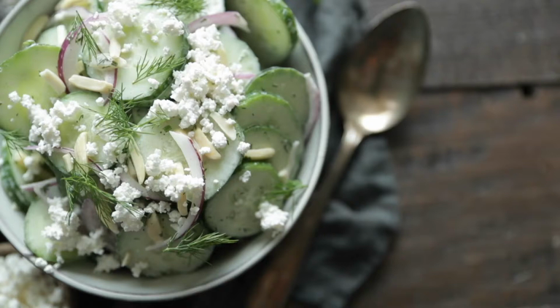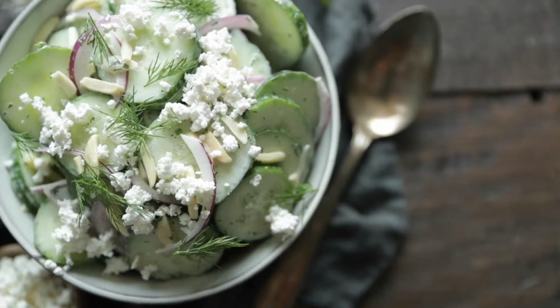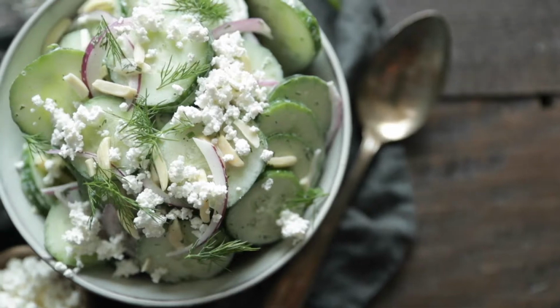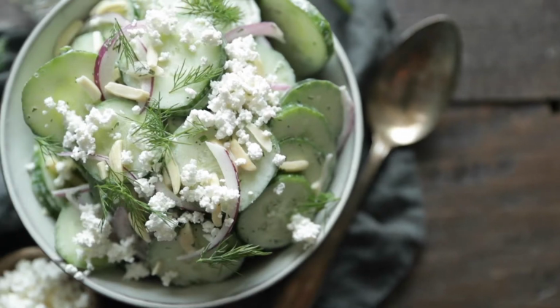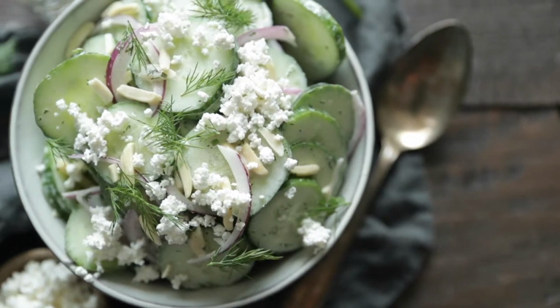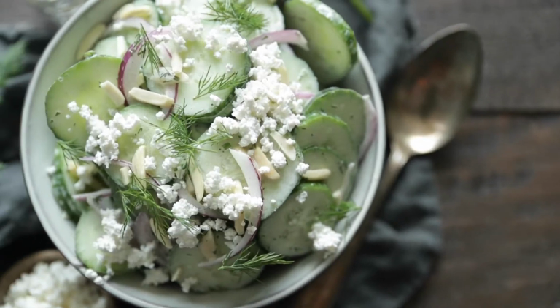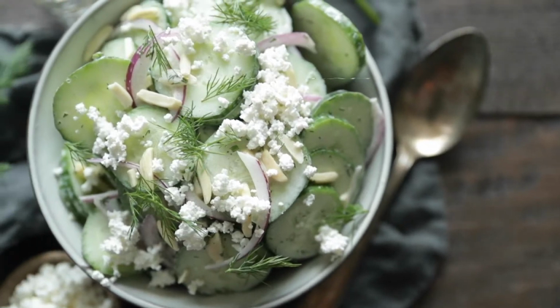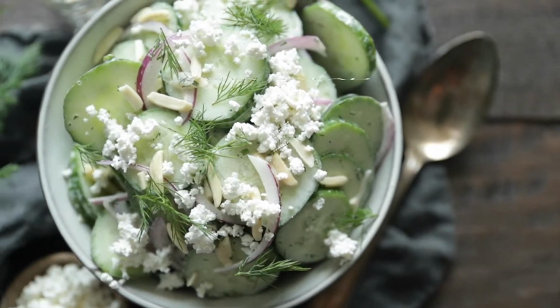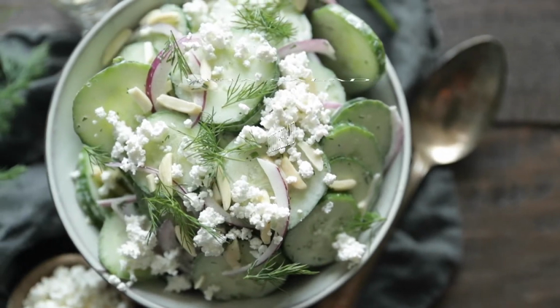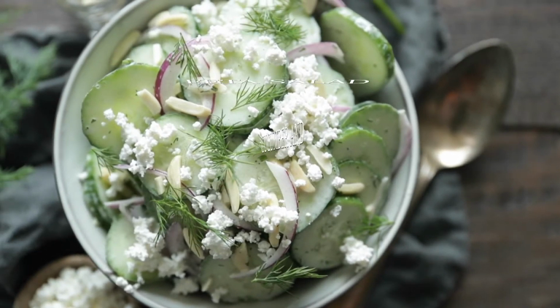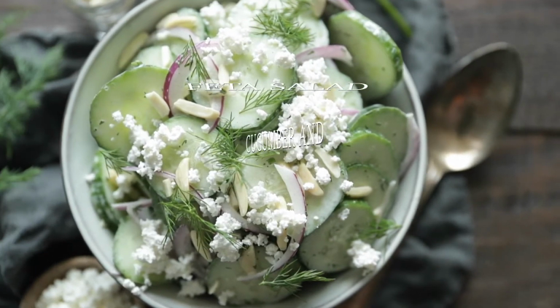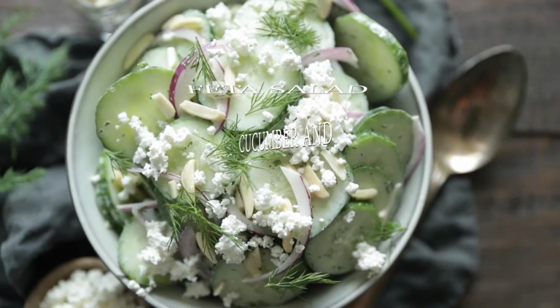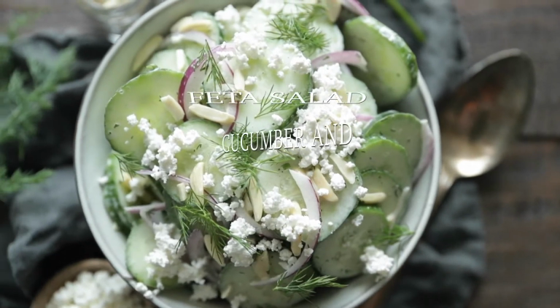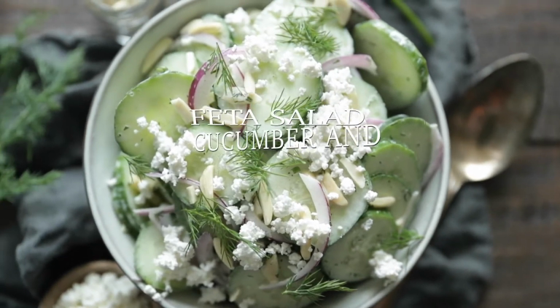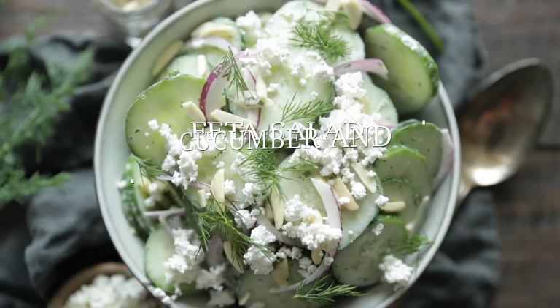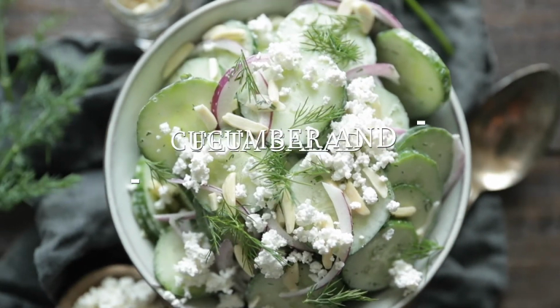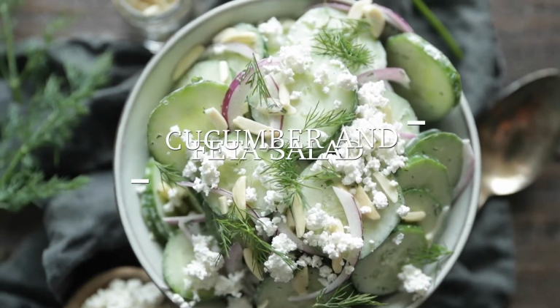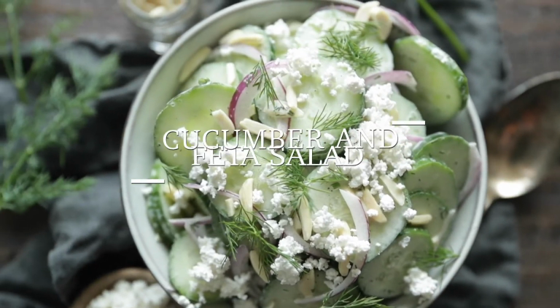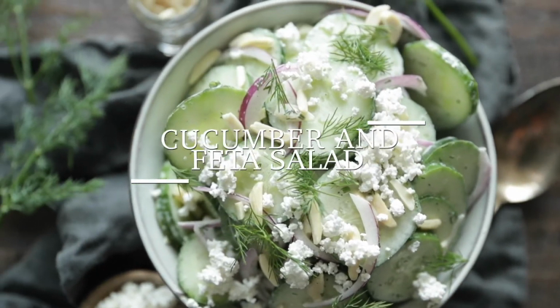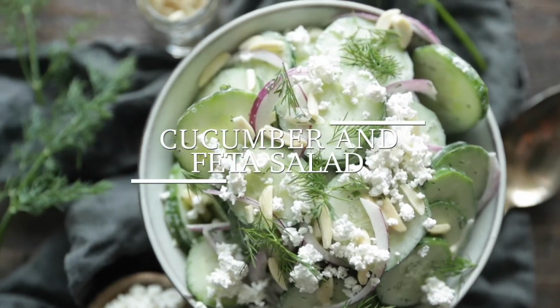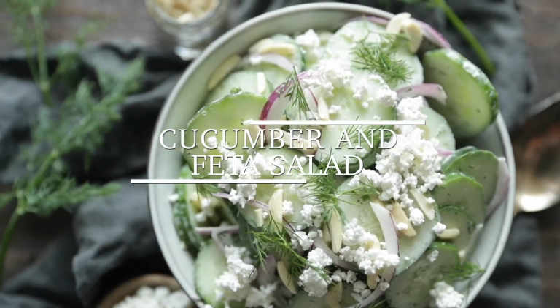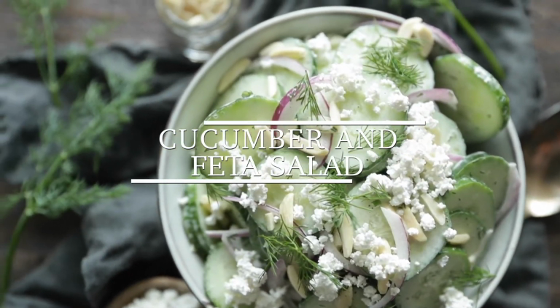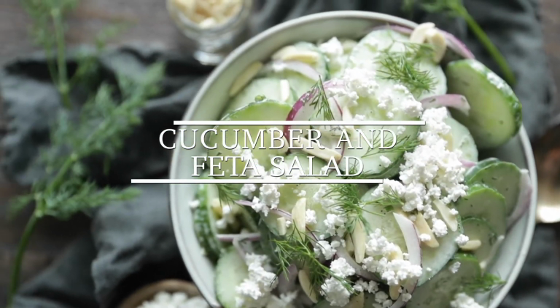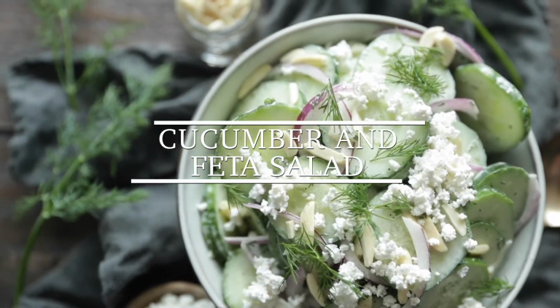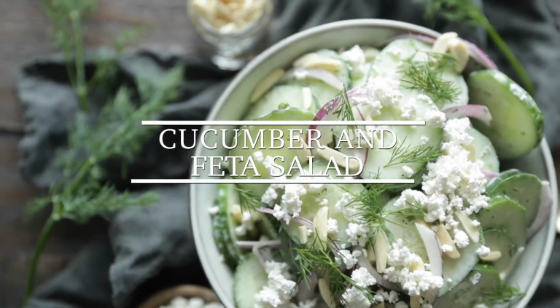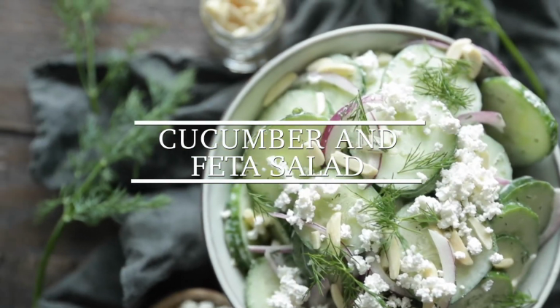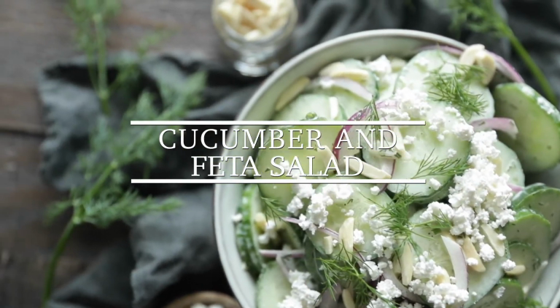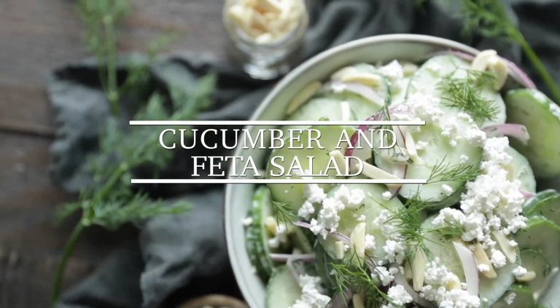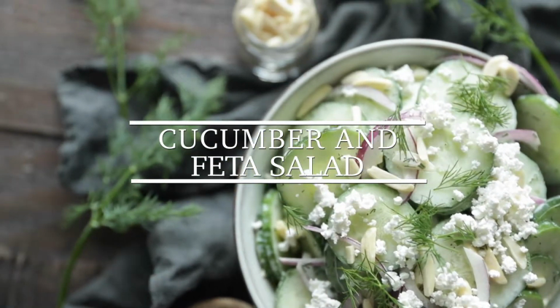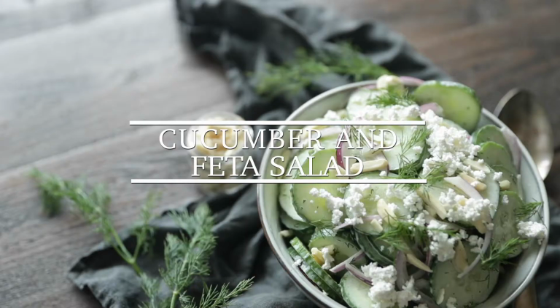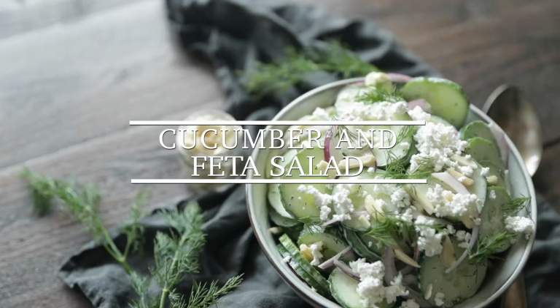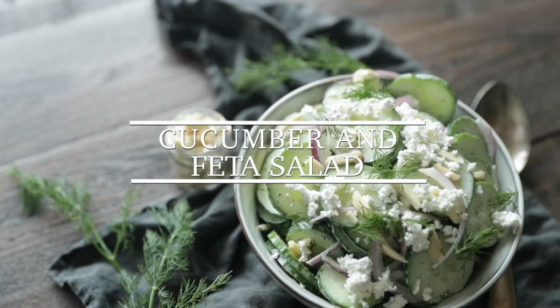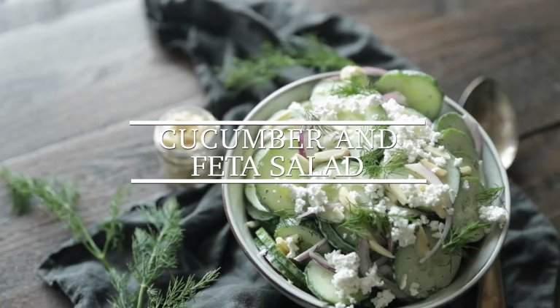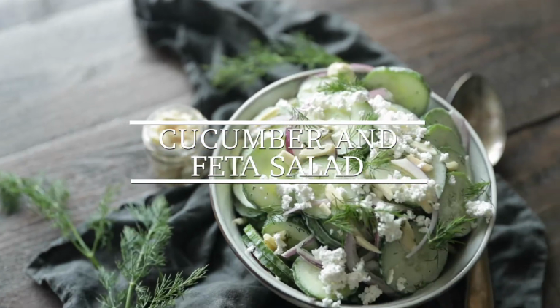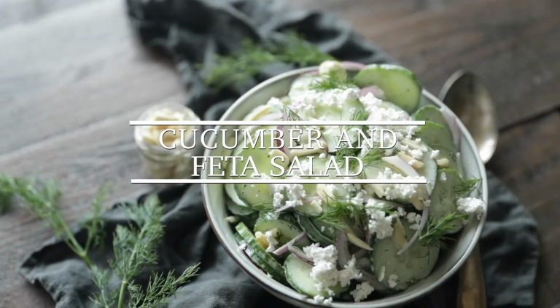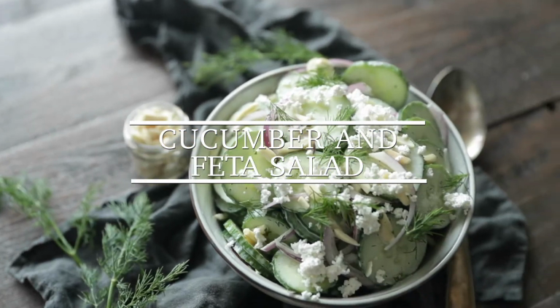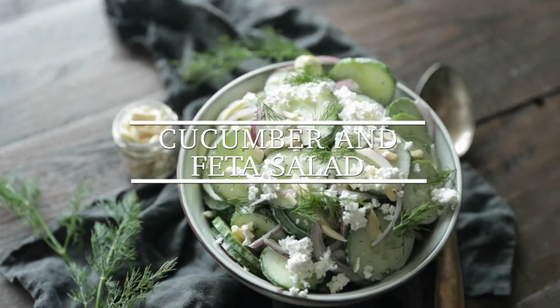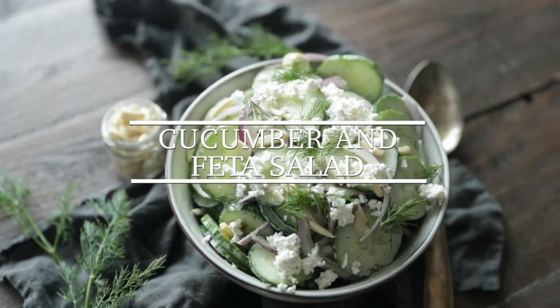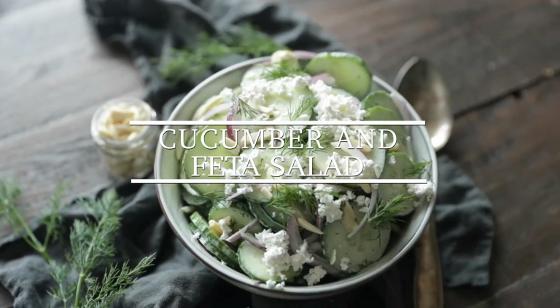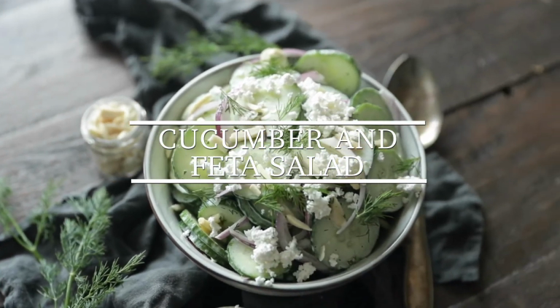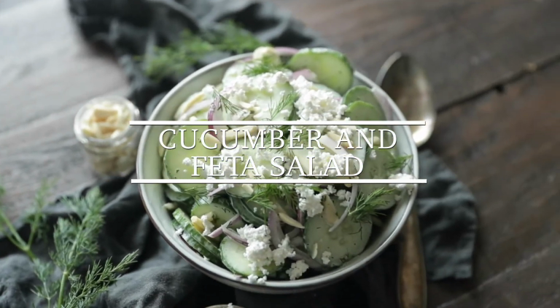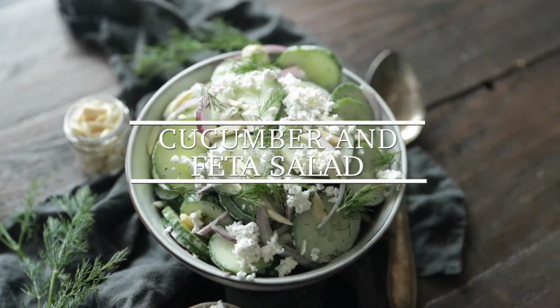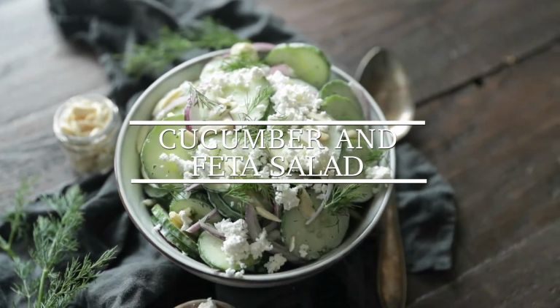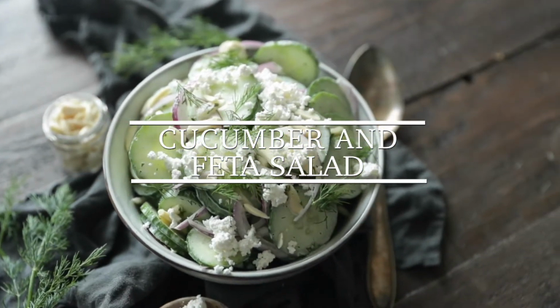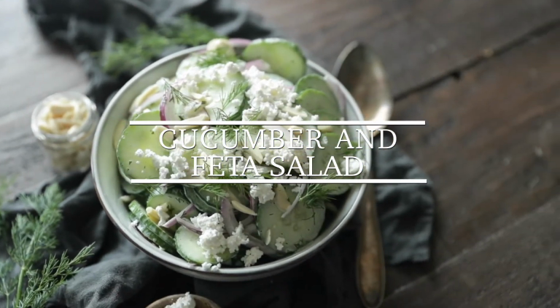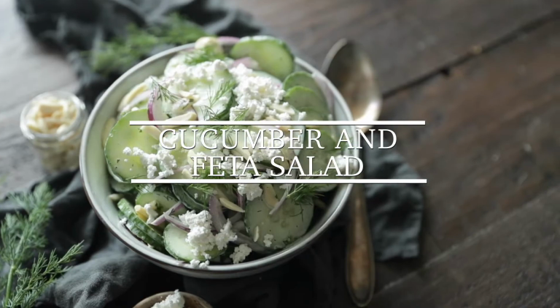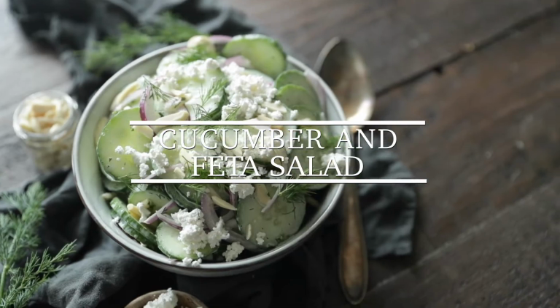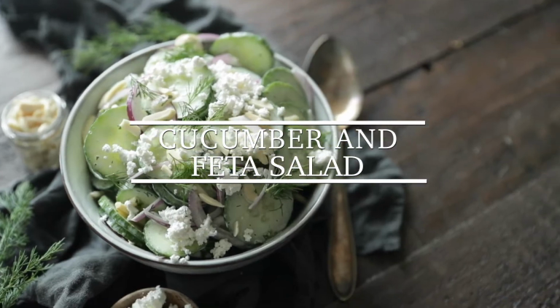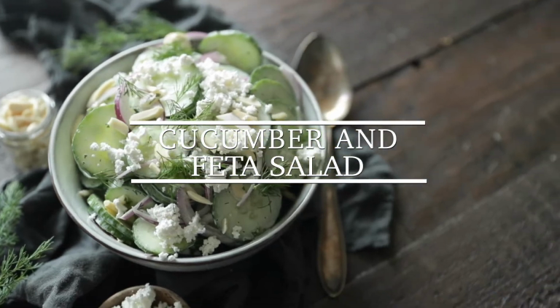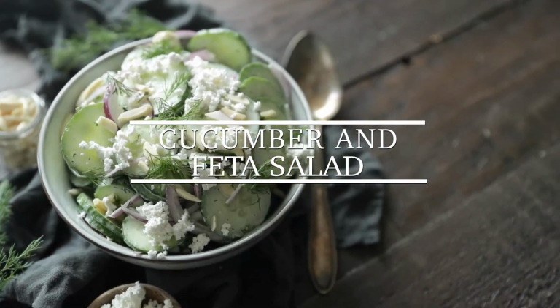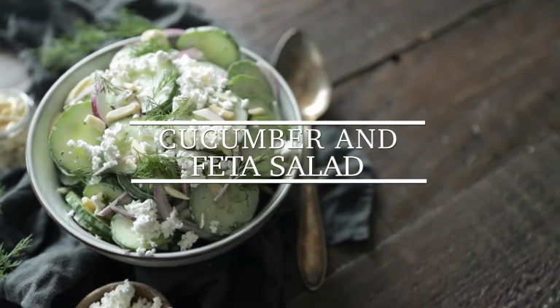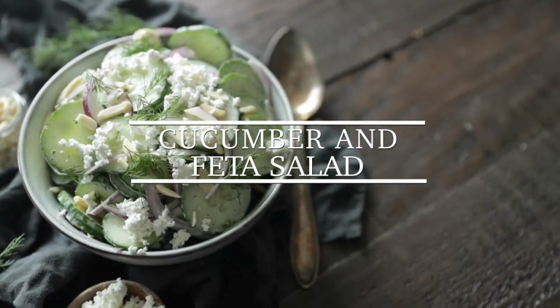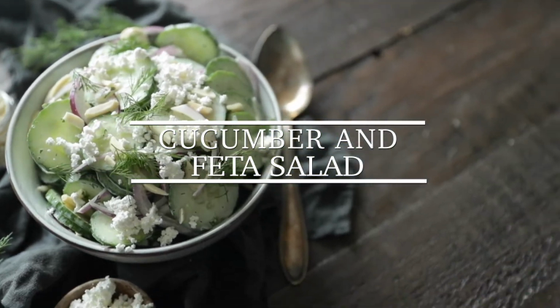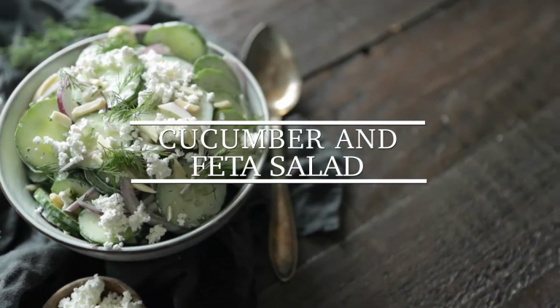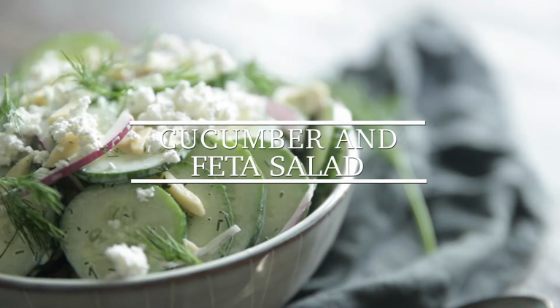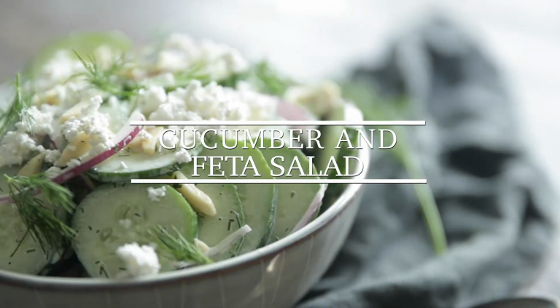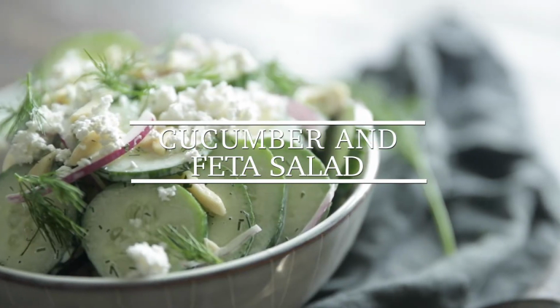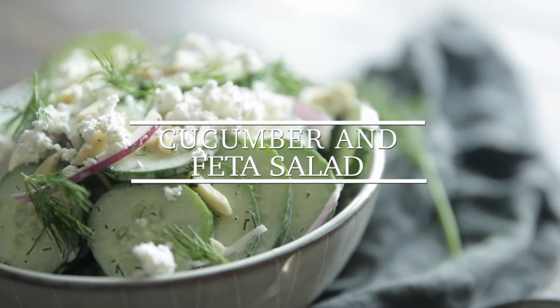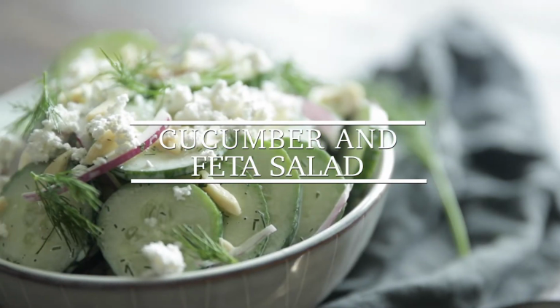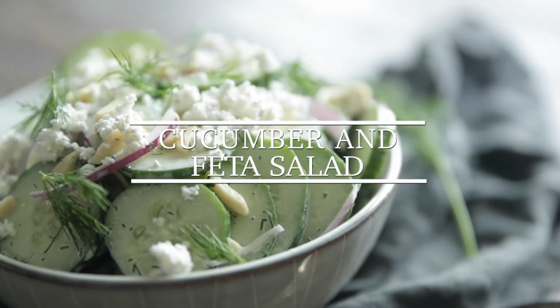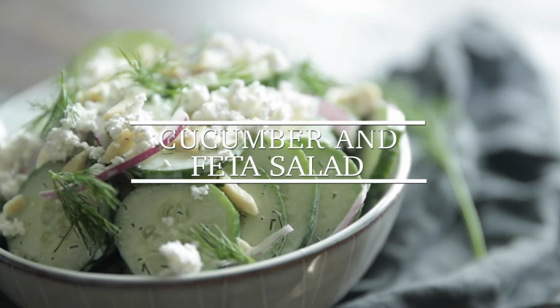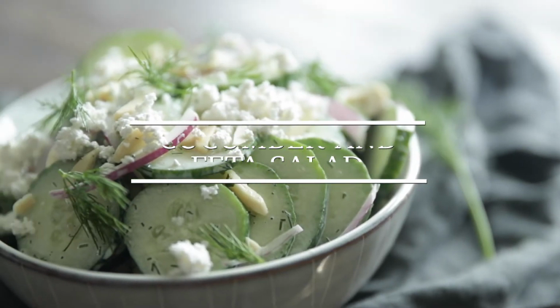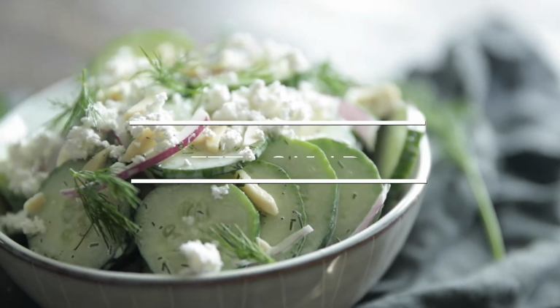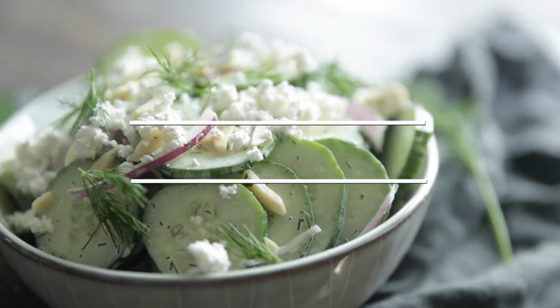Hey, Chef Billy Parisi here from Heinen's. I'm gonna show you how to make an absolutely delicious cucumber and feta cheese salad that makes for an excellent side dish.